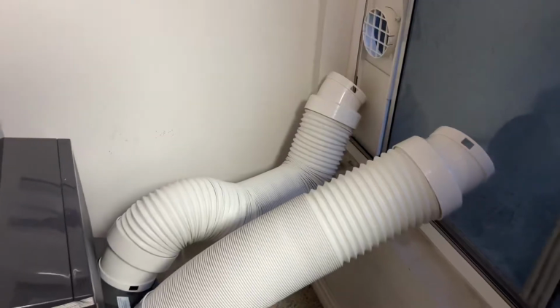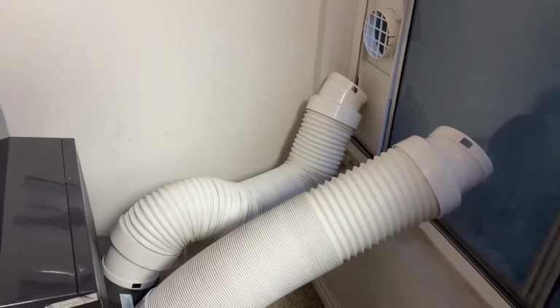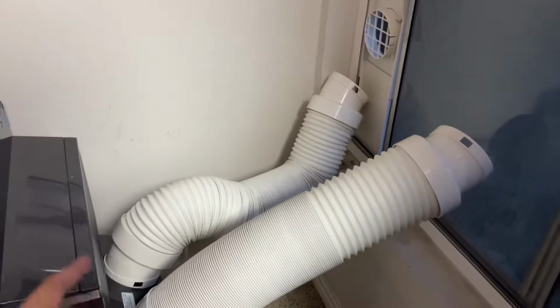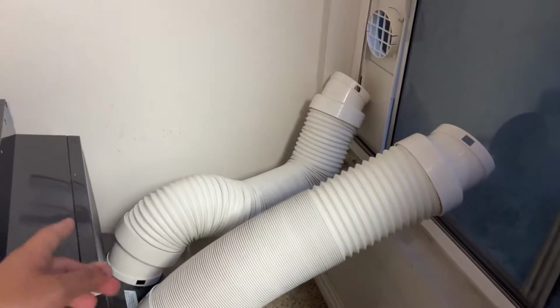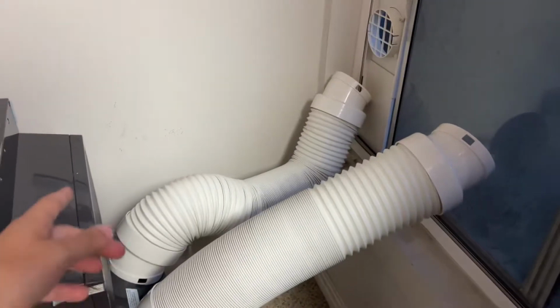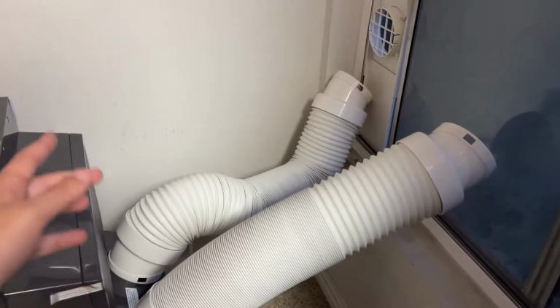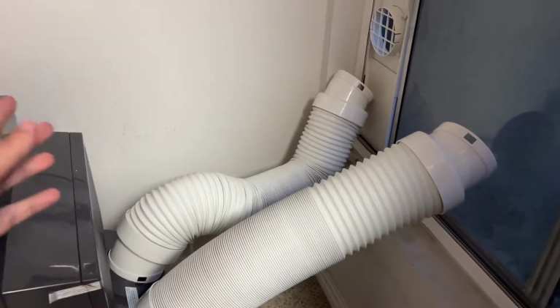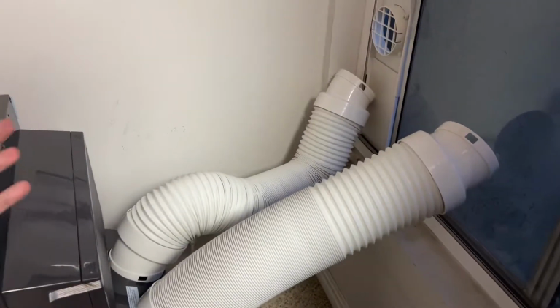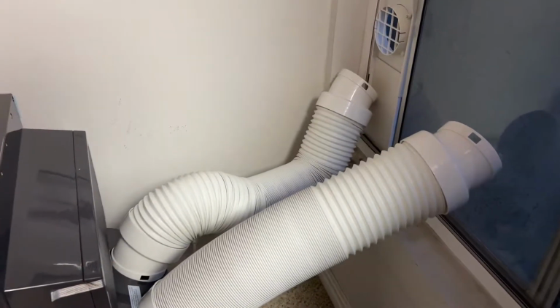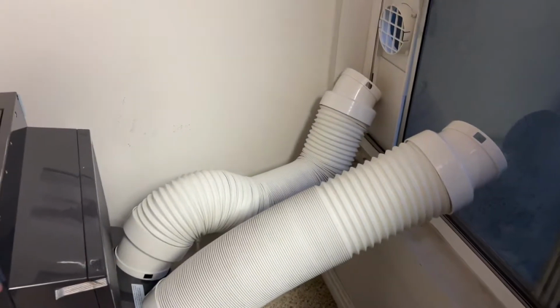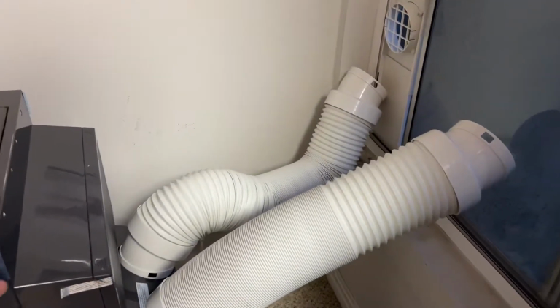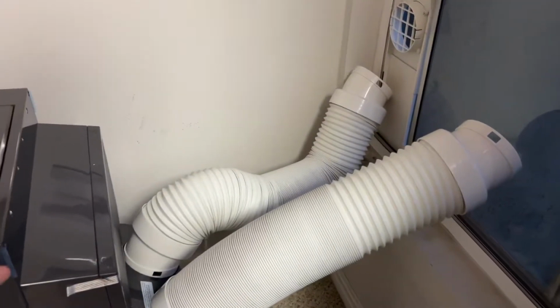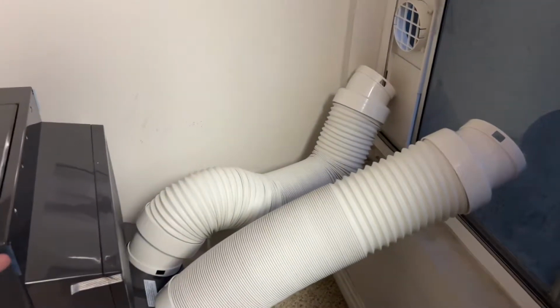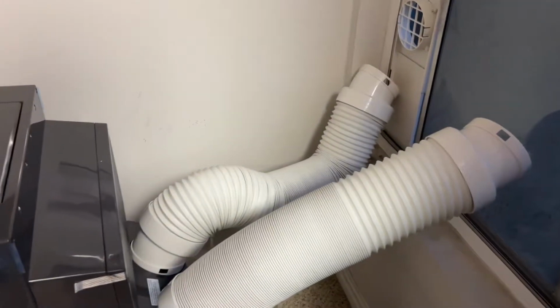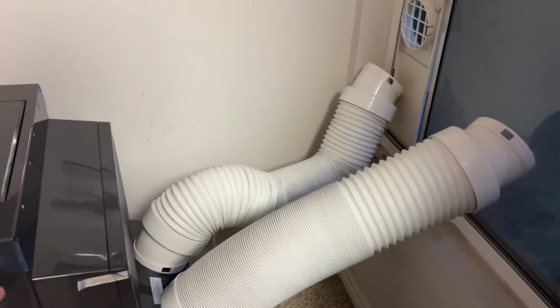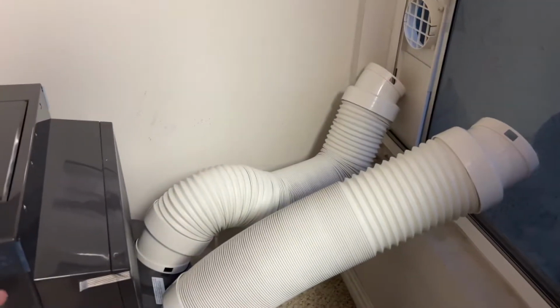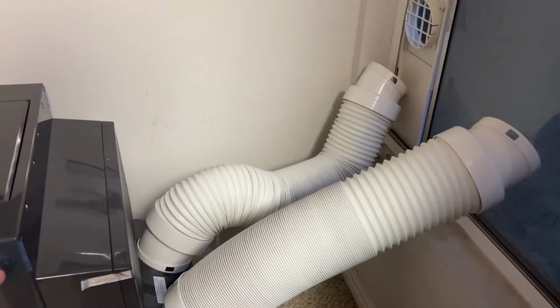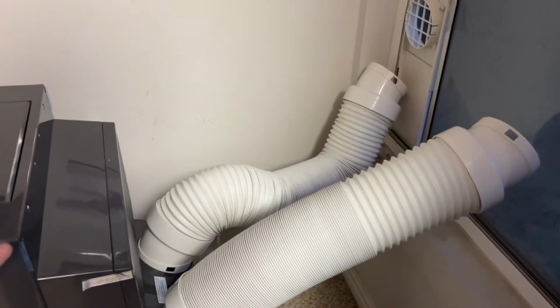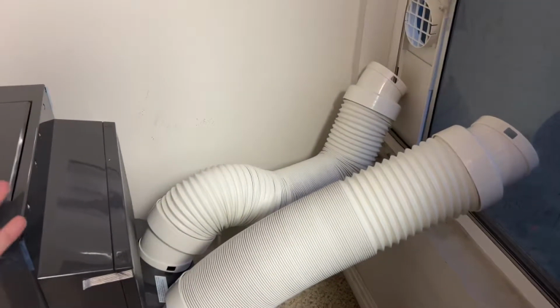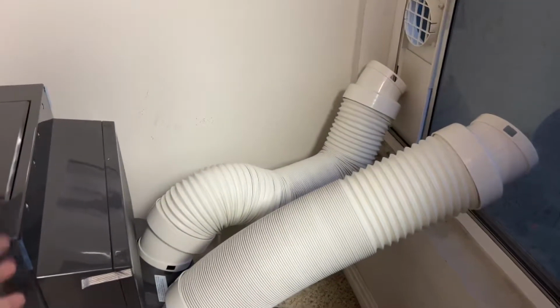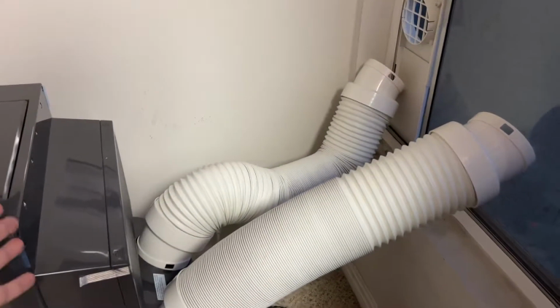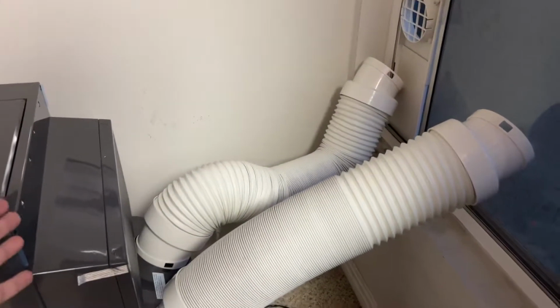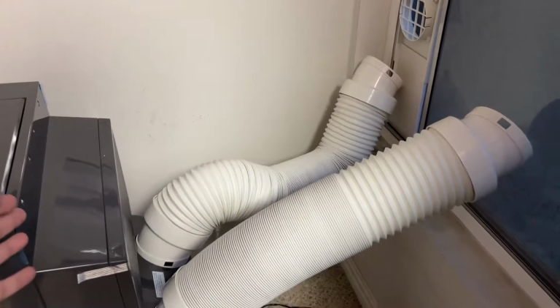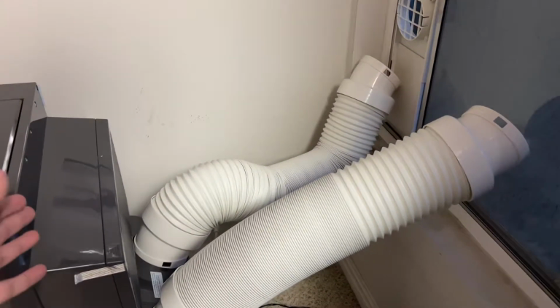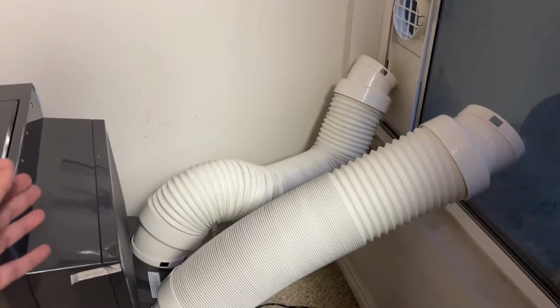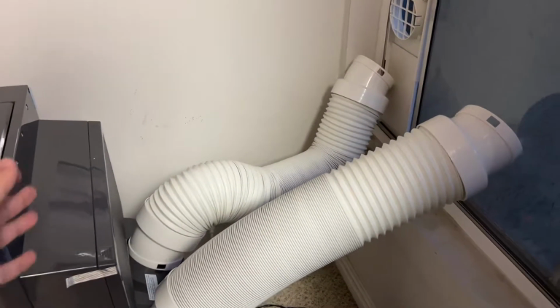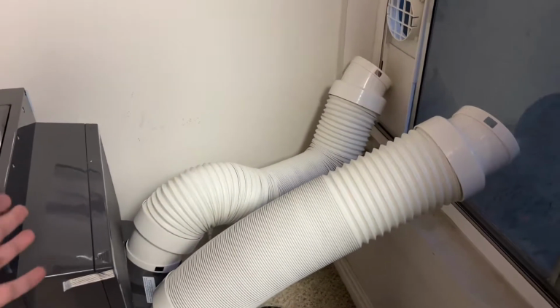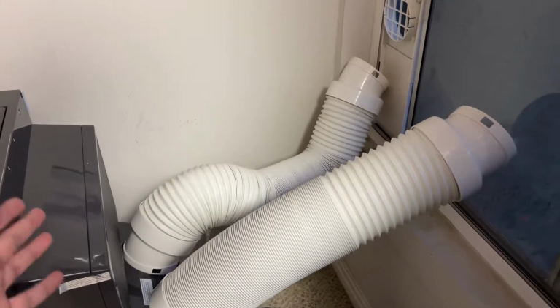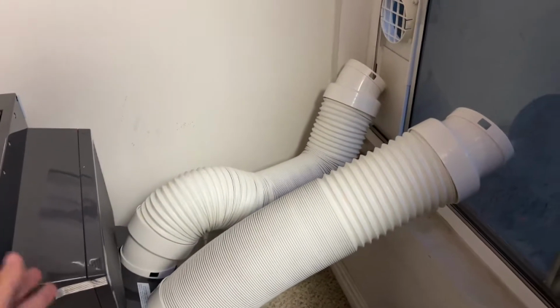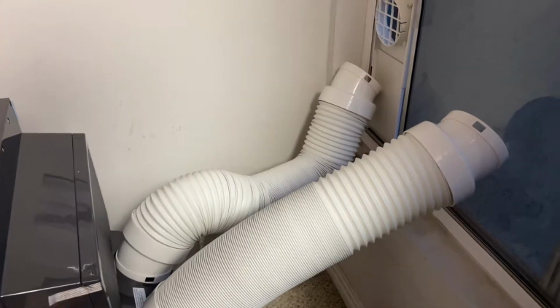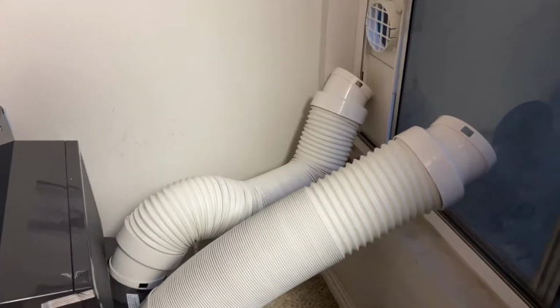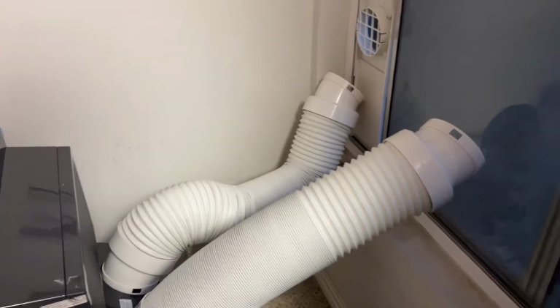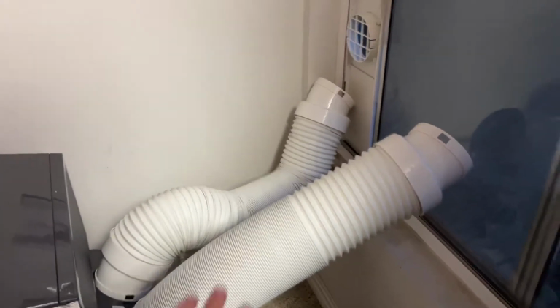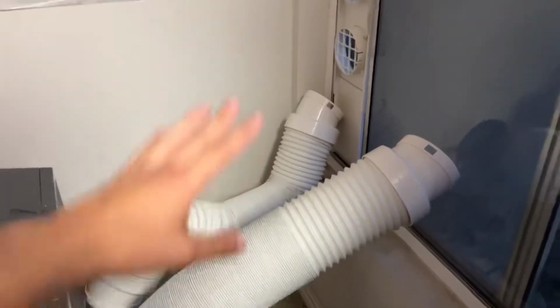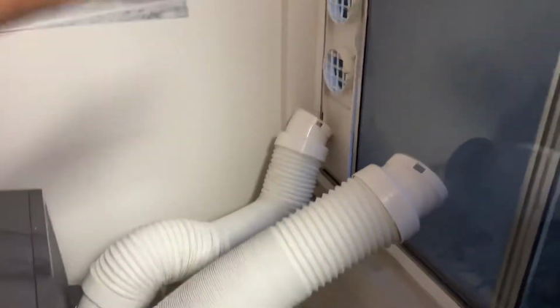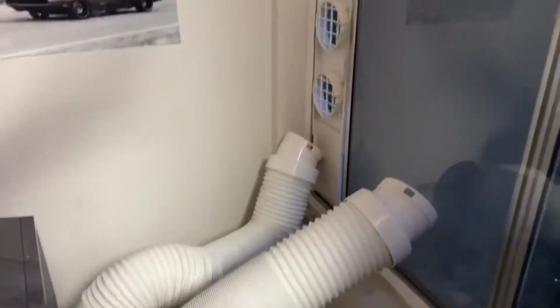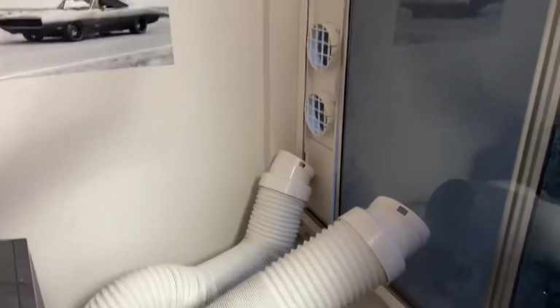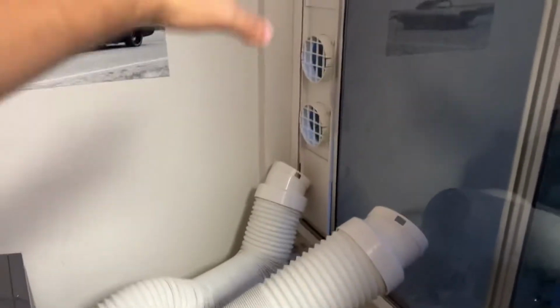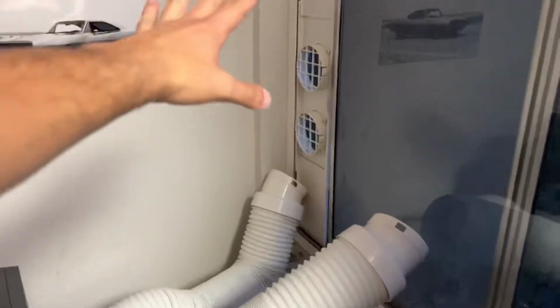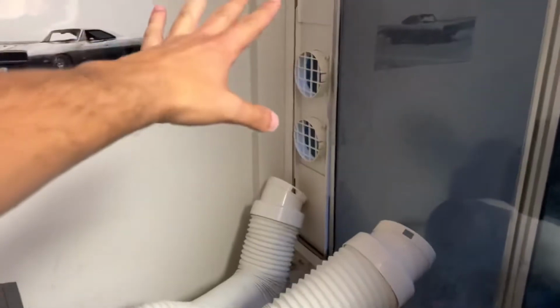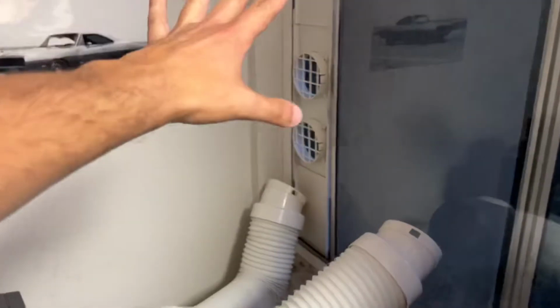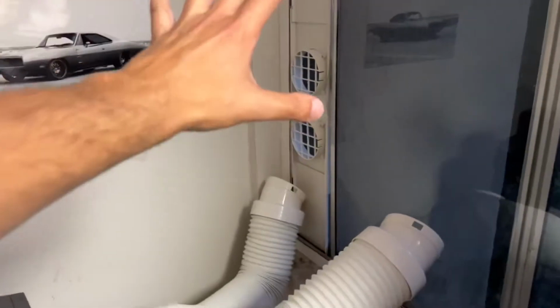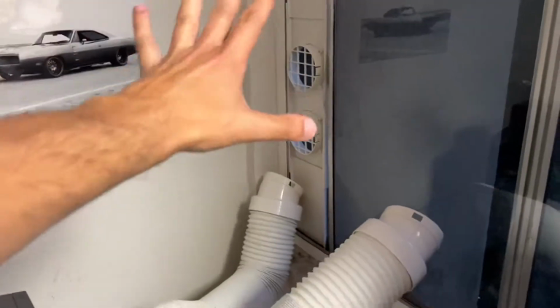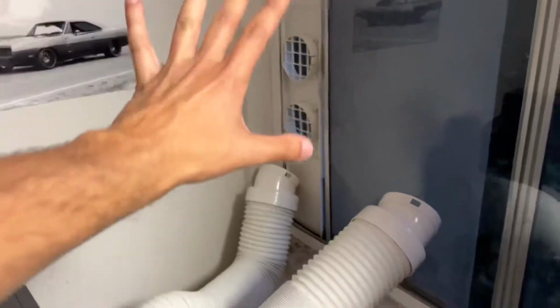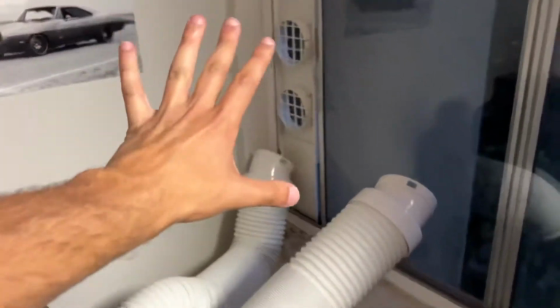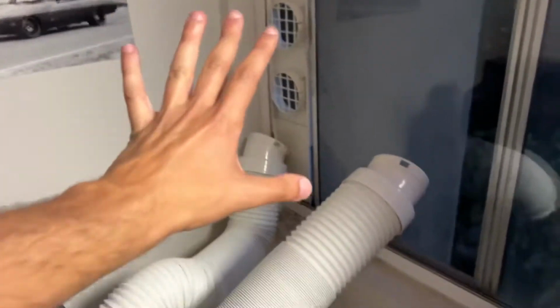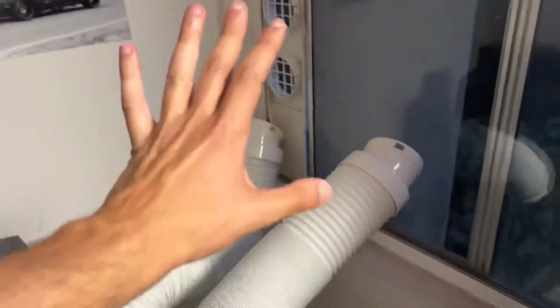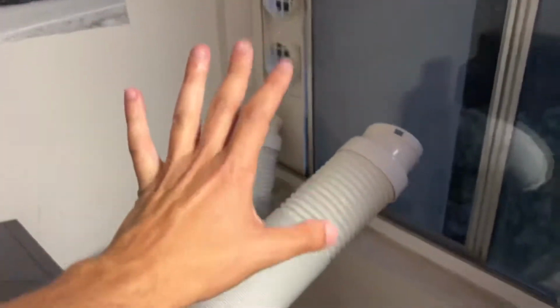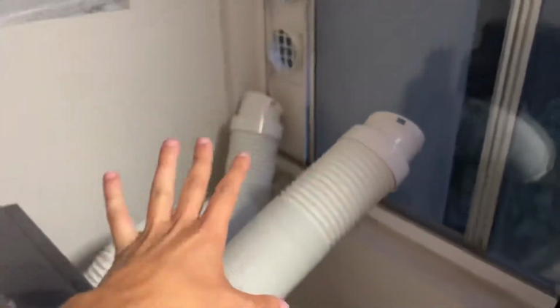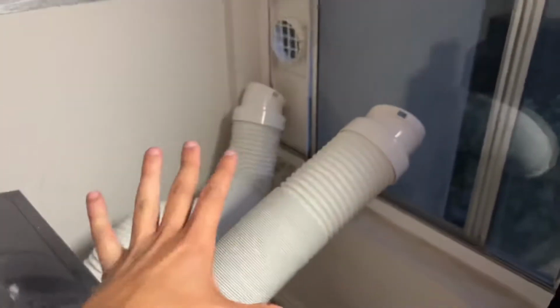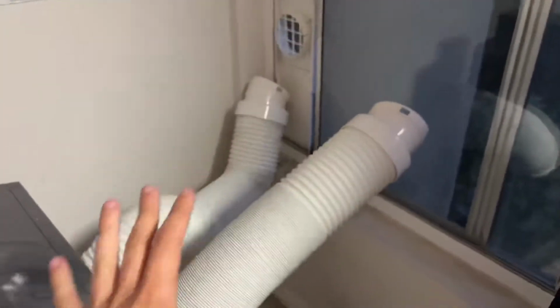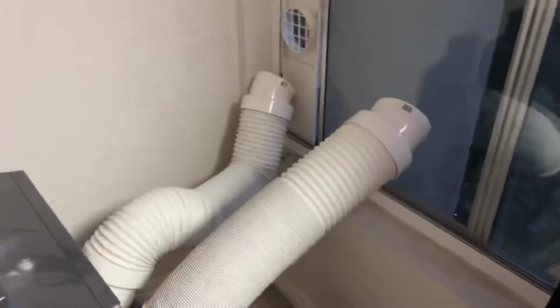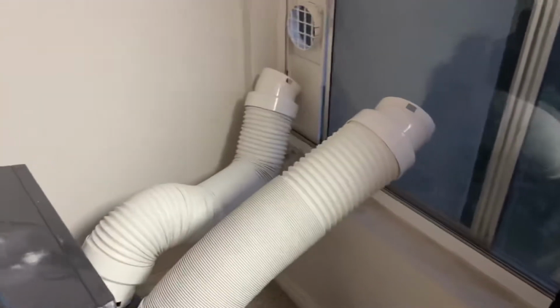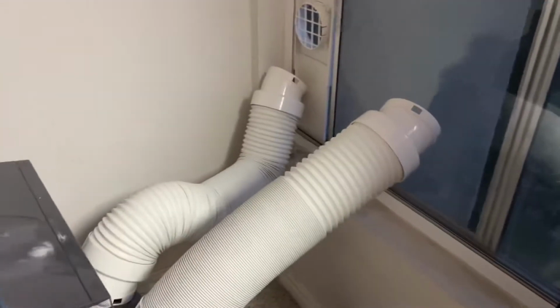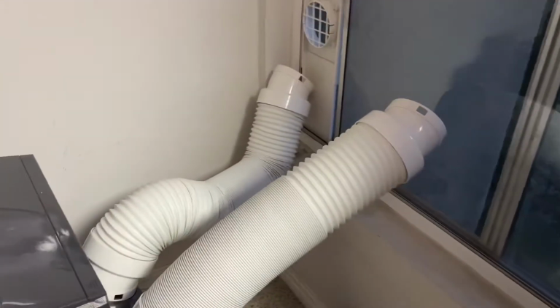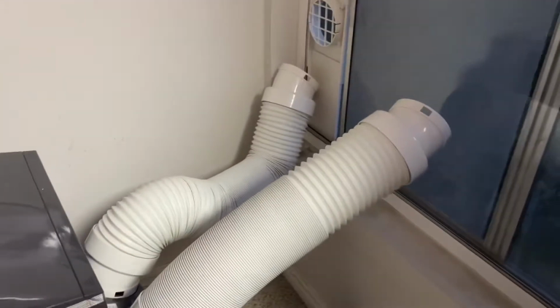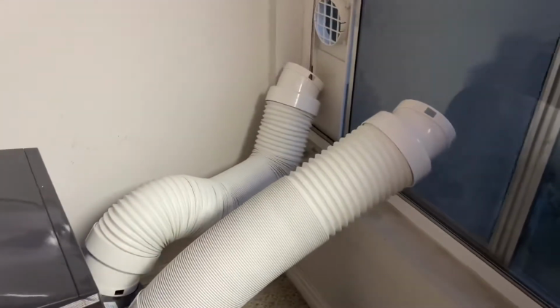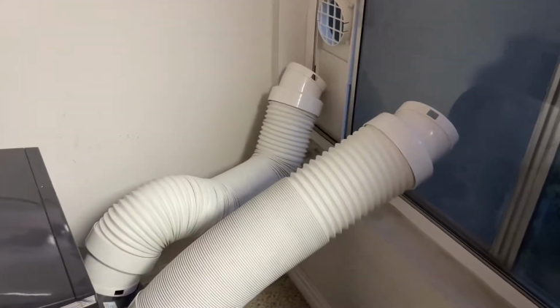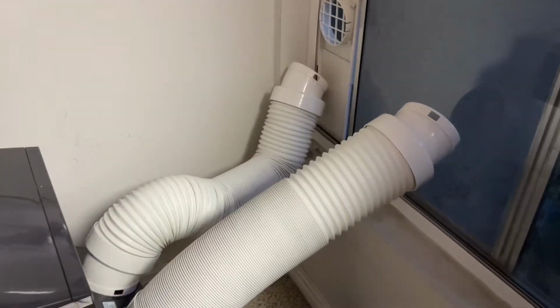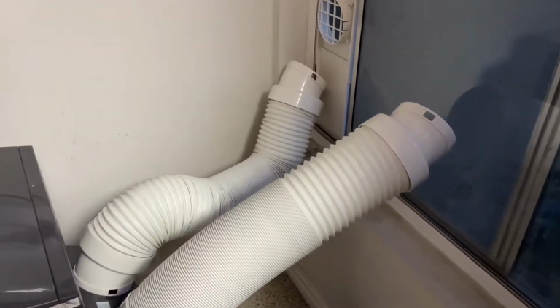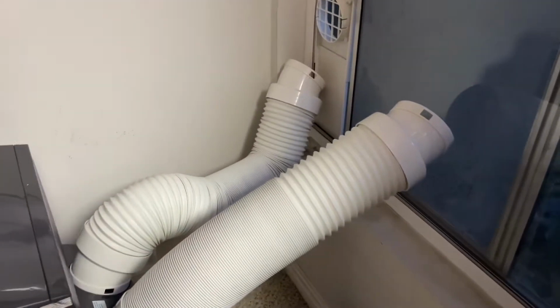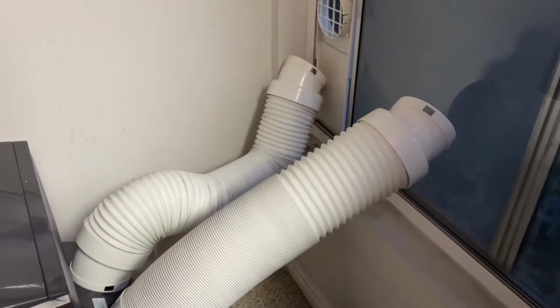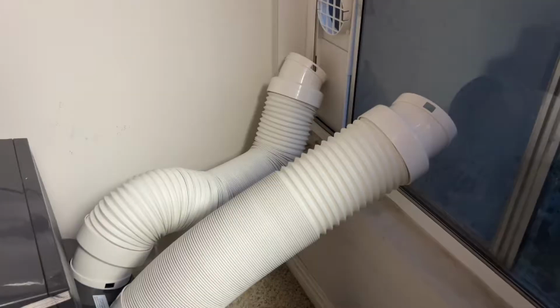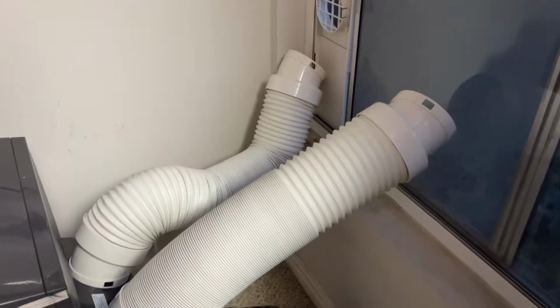This is the back of the Winter 14,000 BTU air conditioner. I have it disconnected on purpose so I can show you how the dual hose system works.